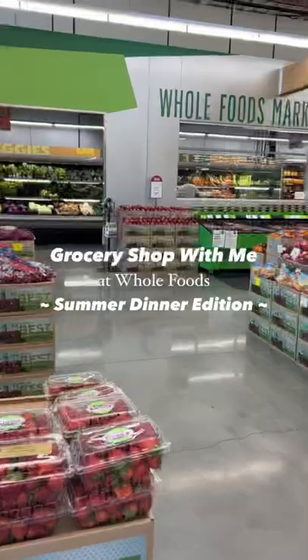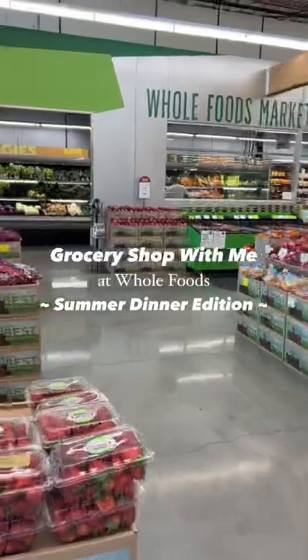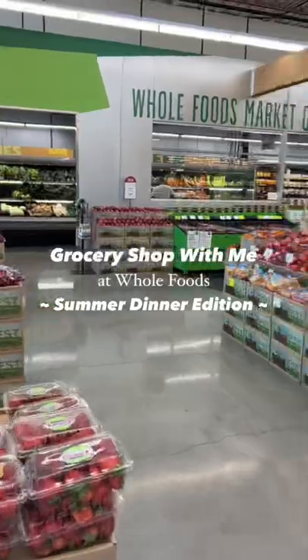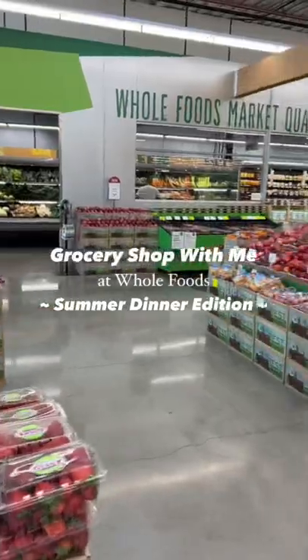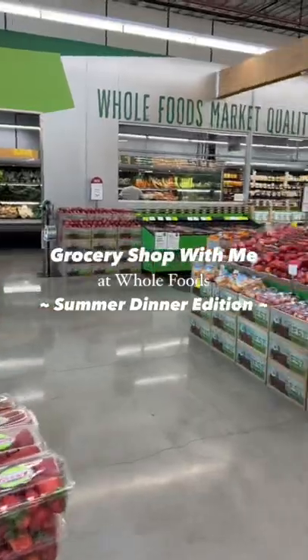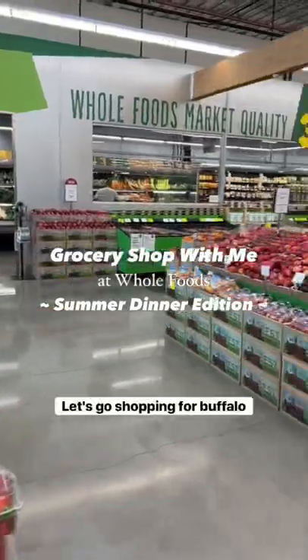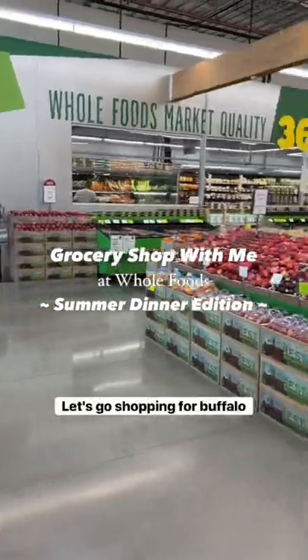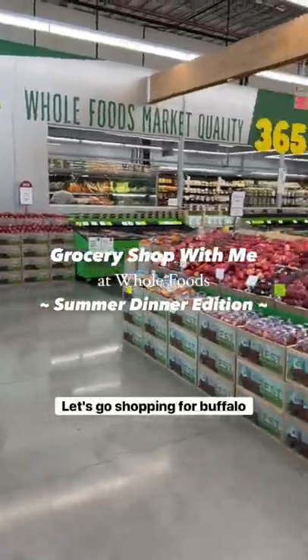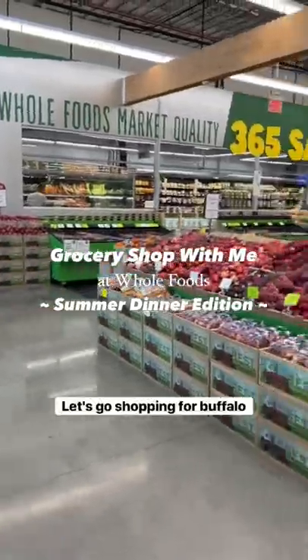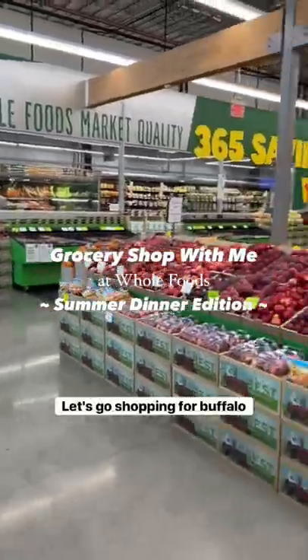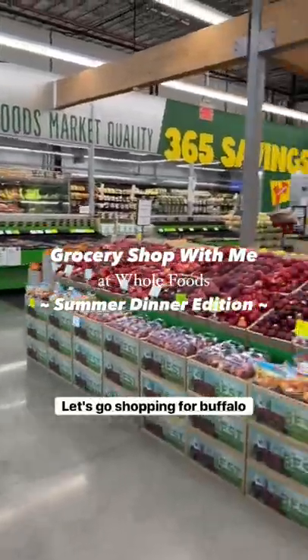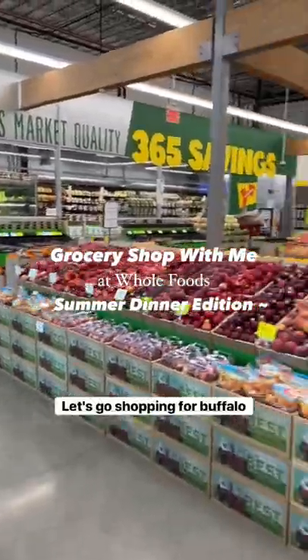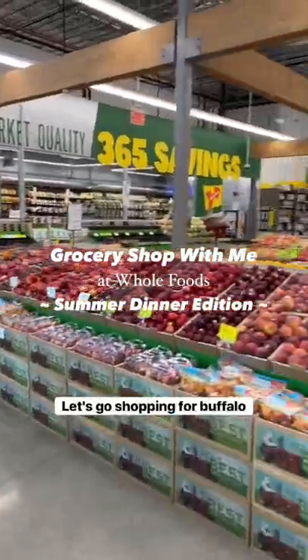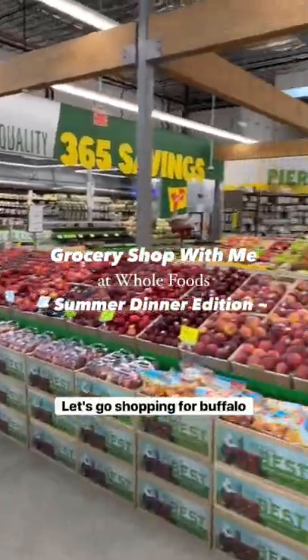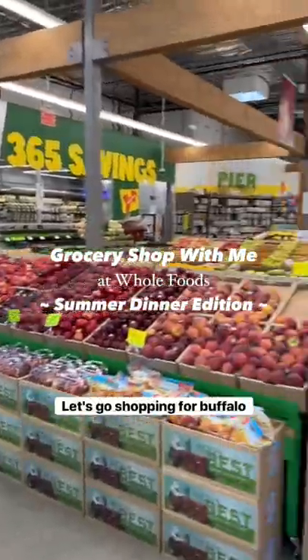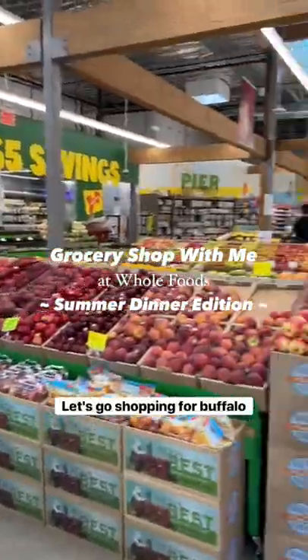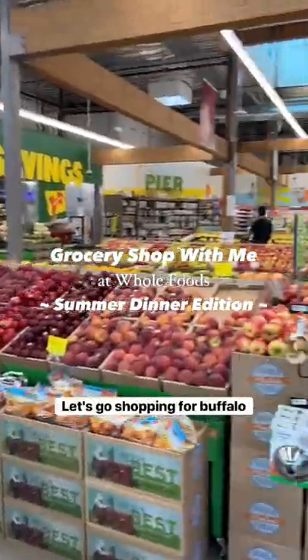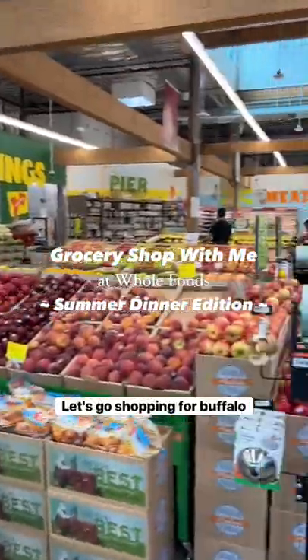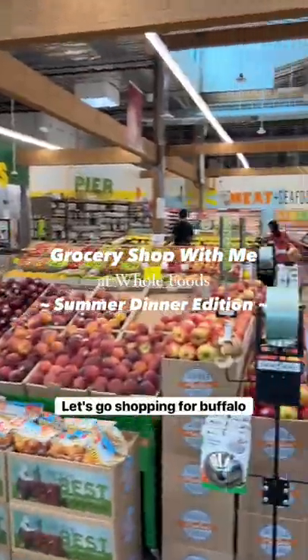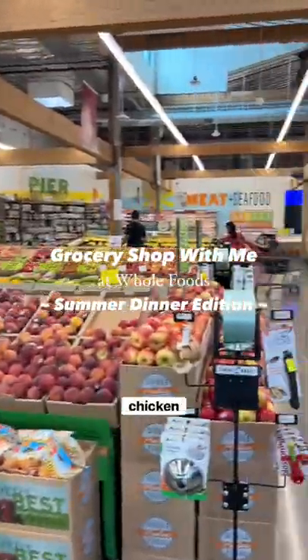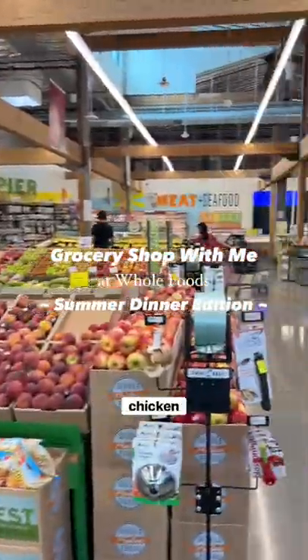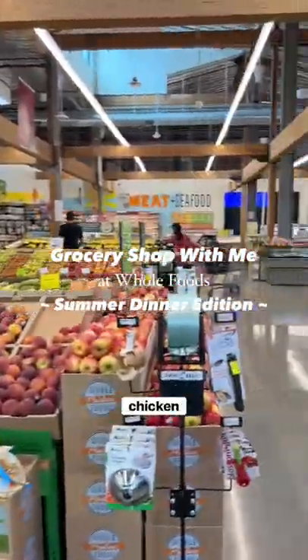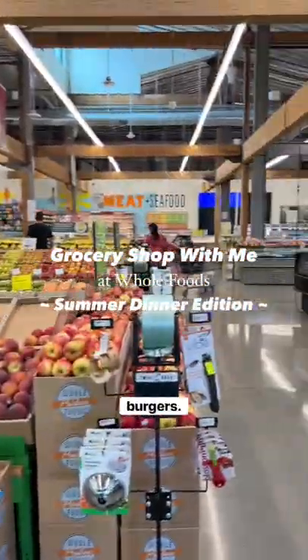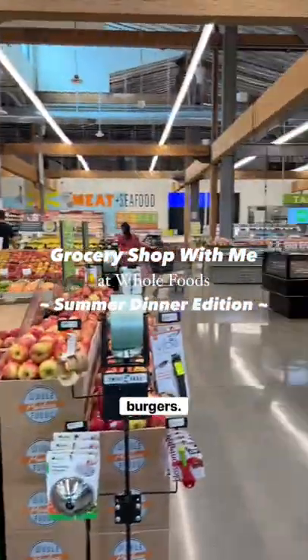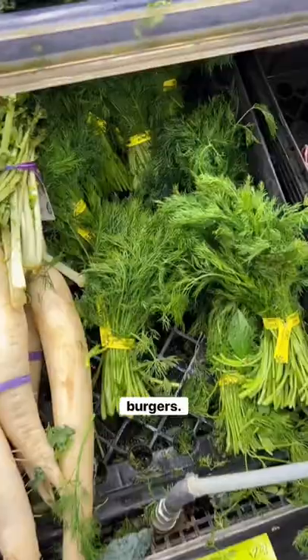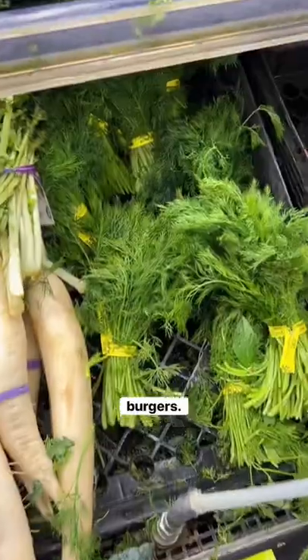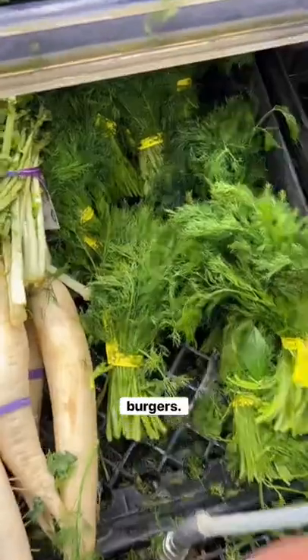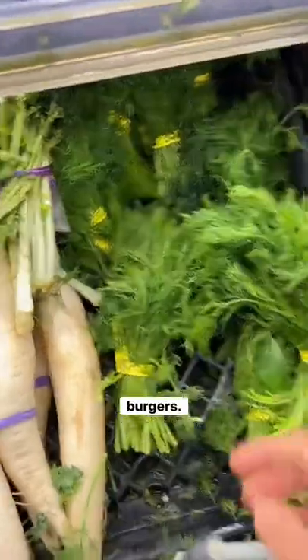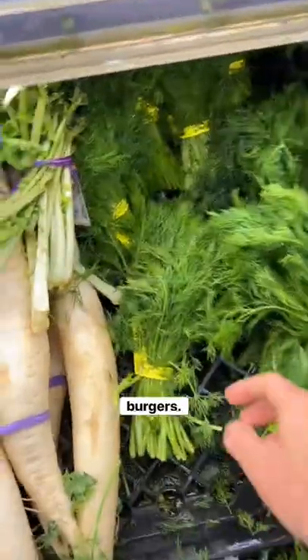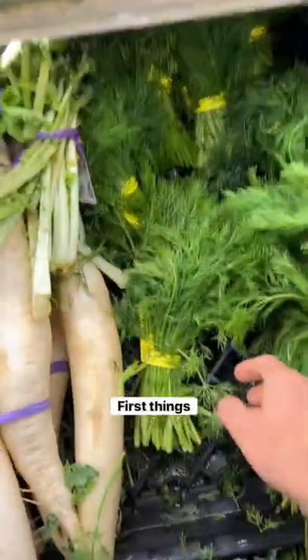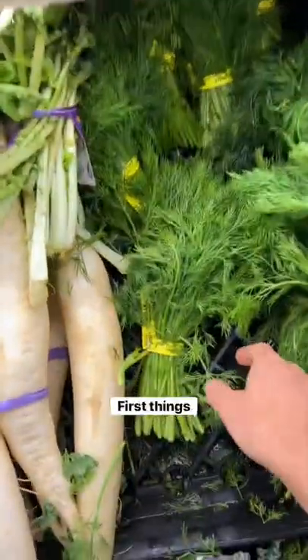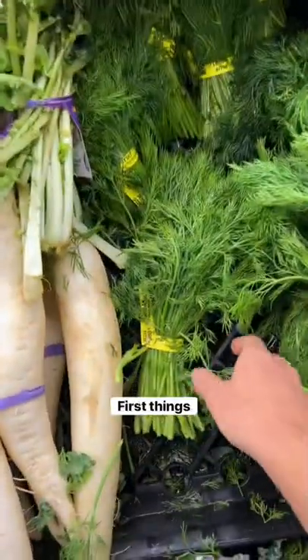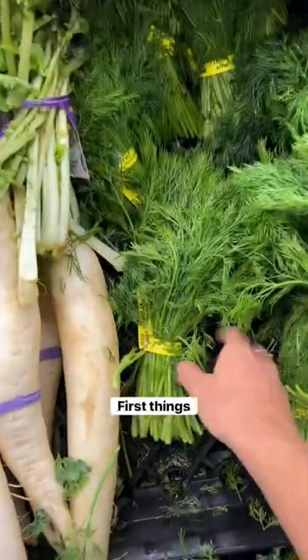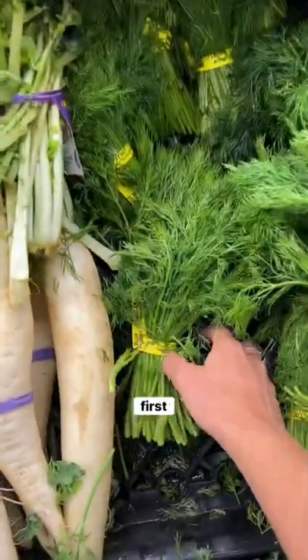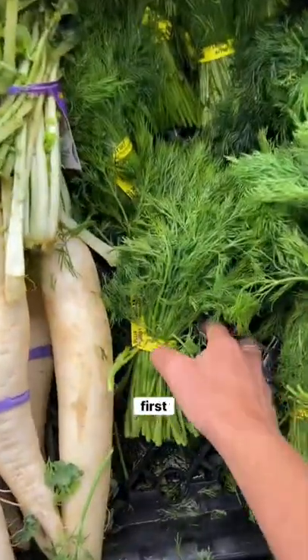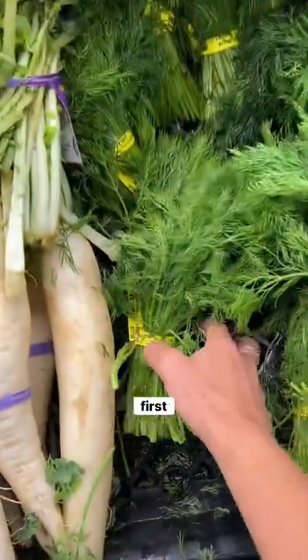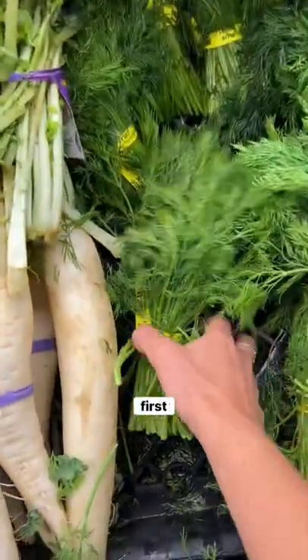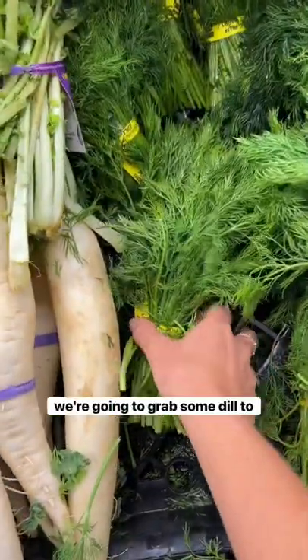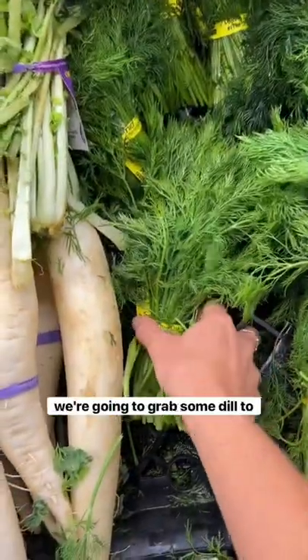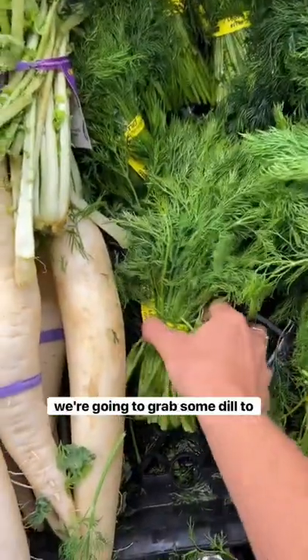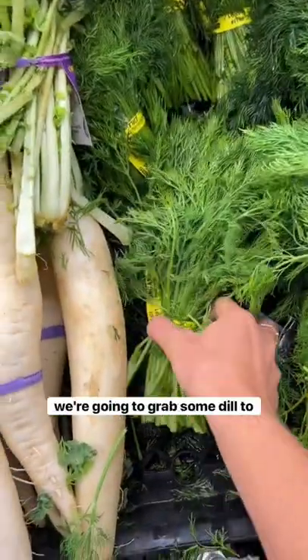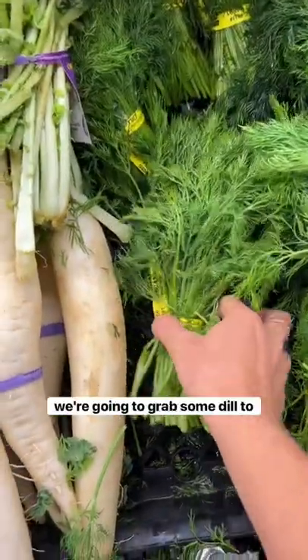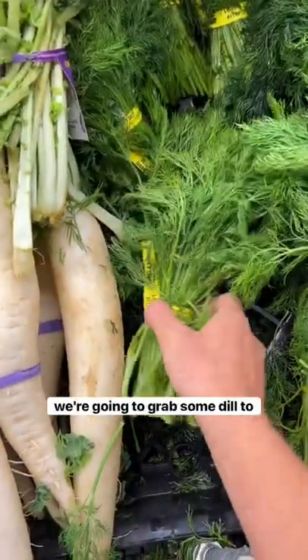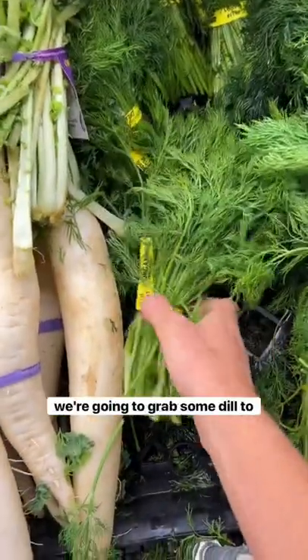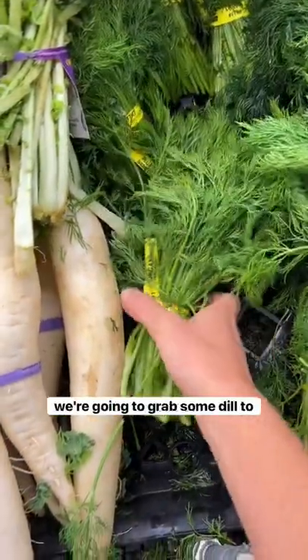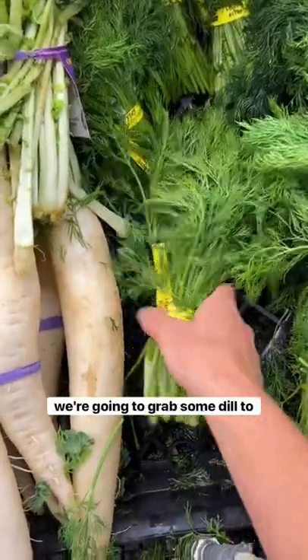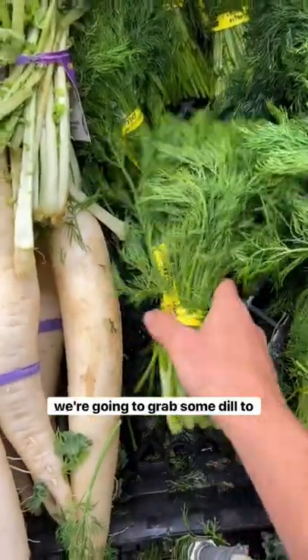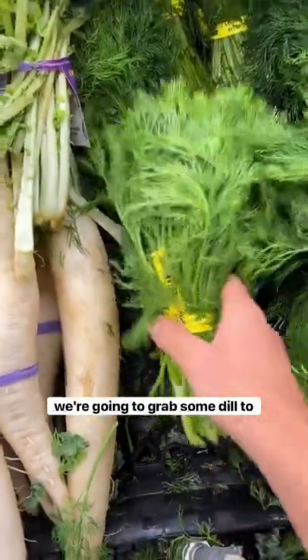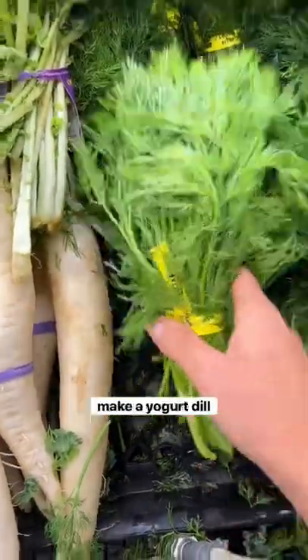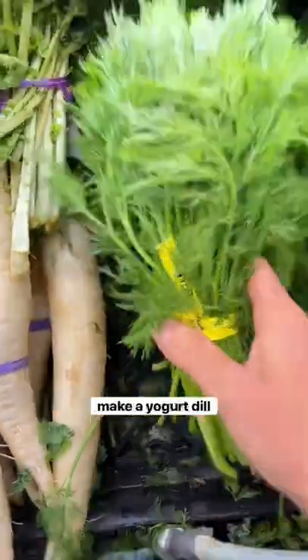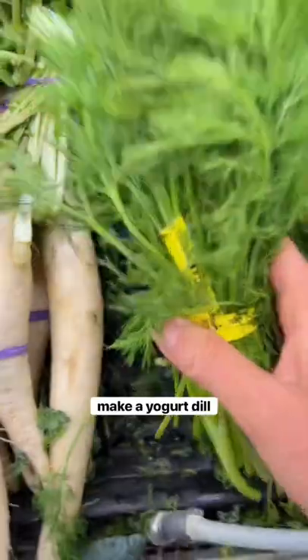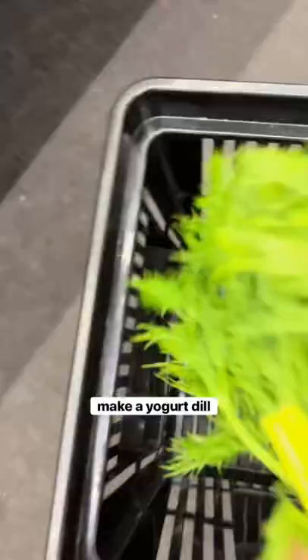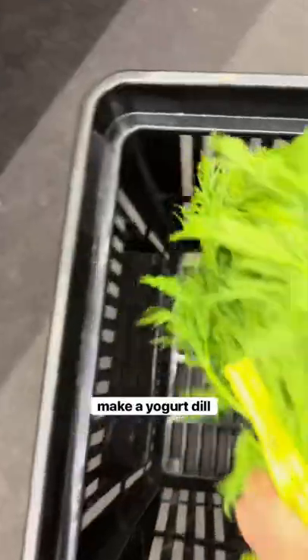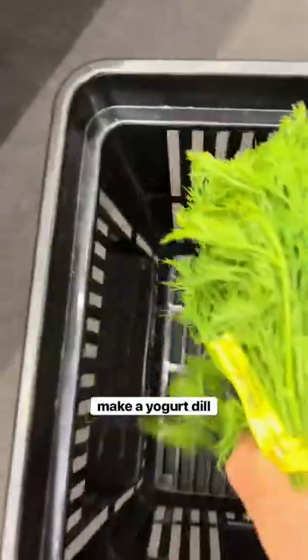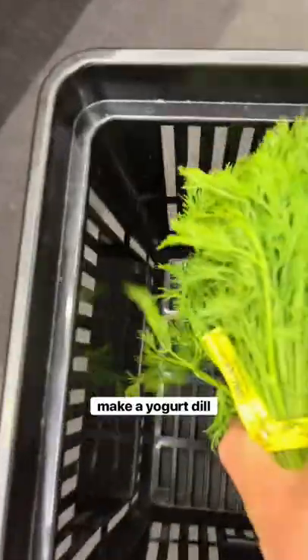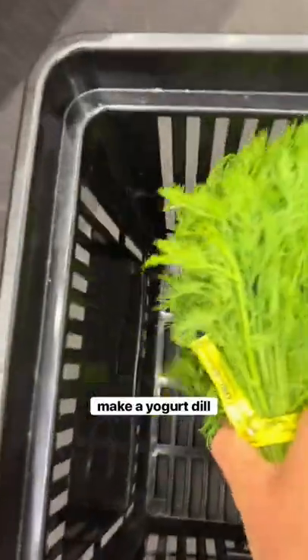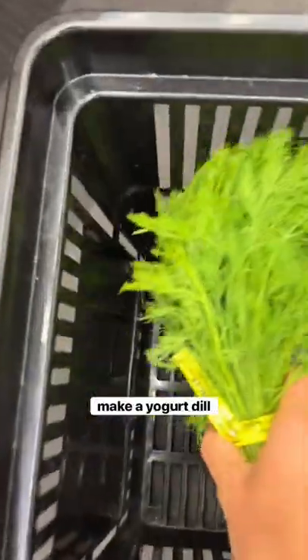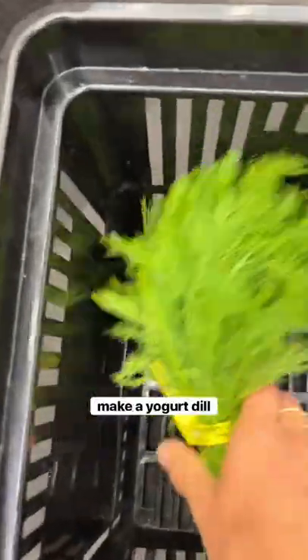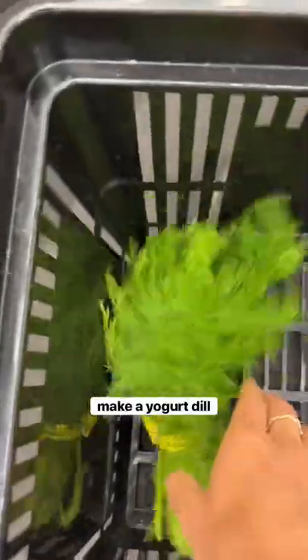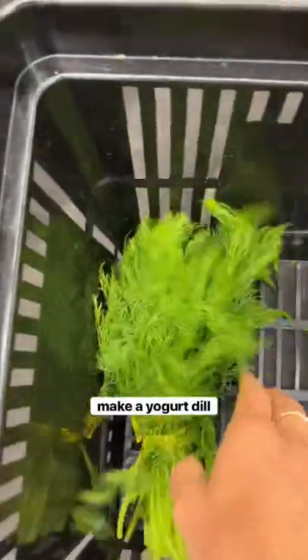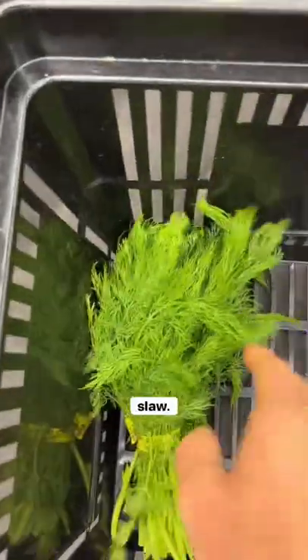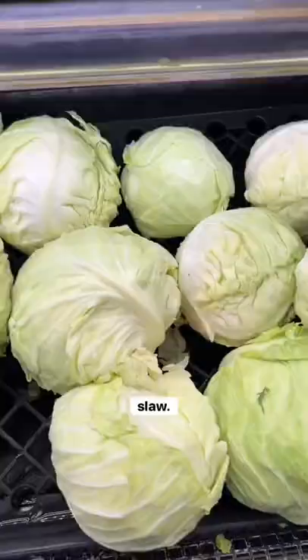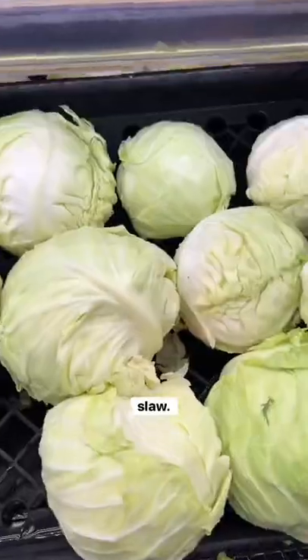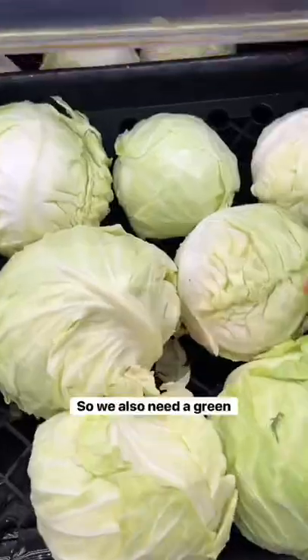Let's go shopping for buffalo chicken burgers. First things first, we're going to grab some dill to make a yogurt dill slaw.